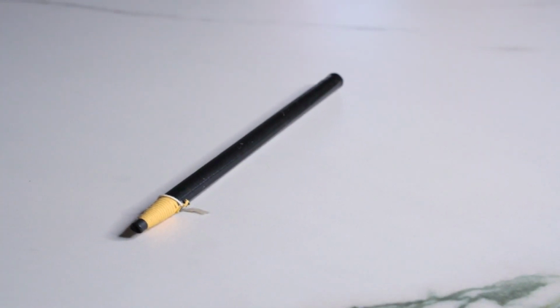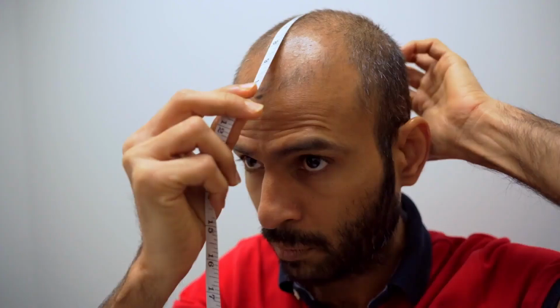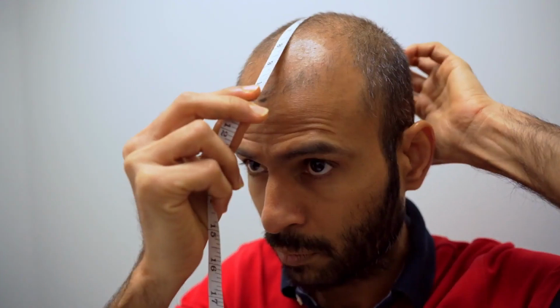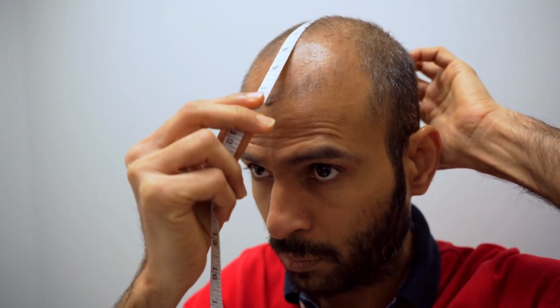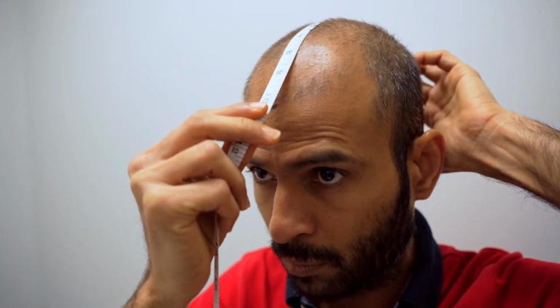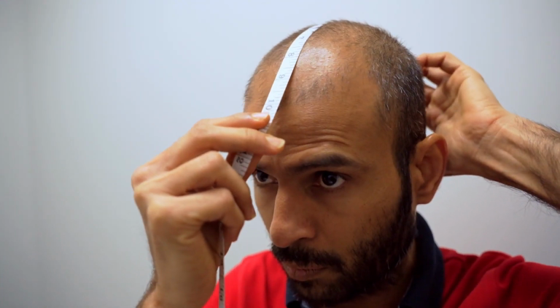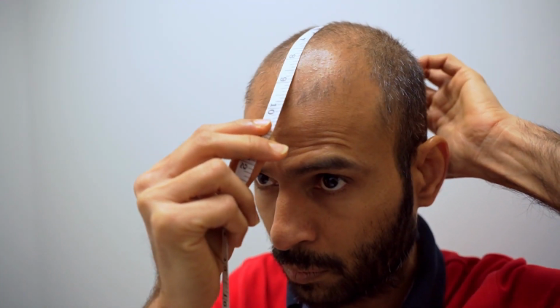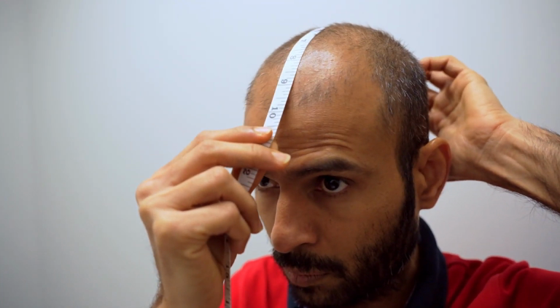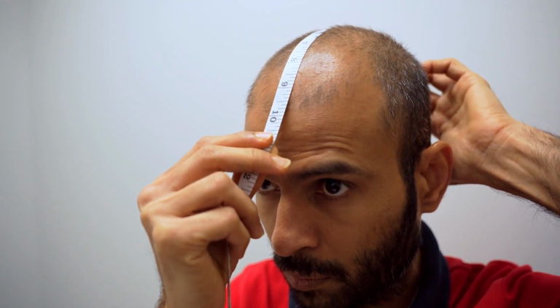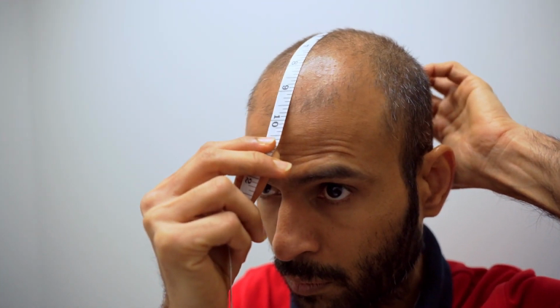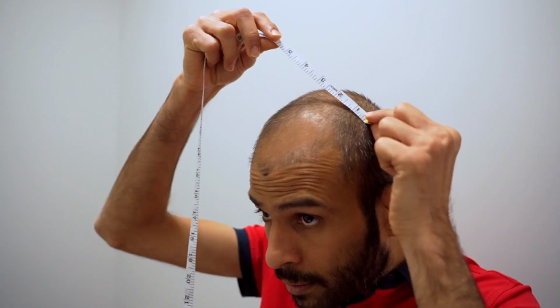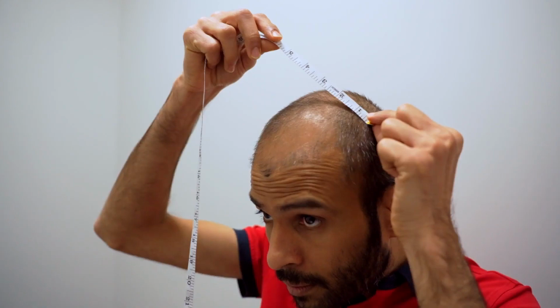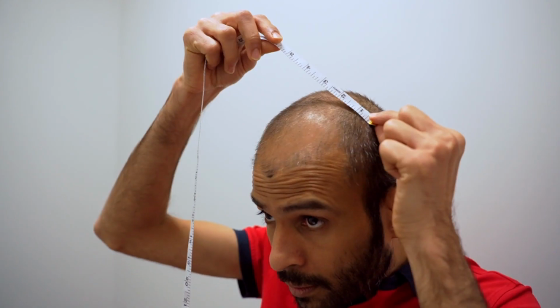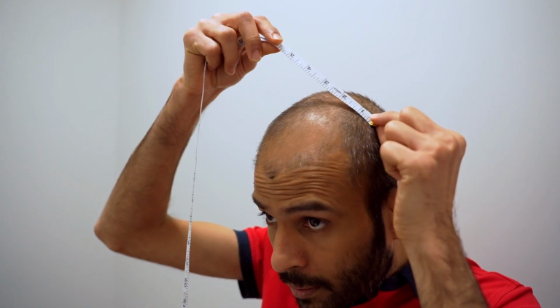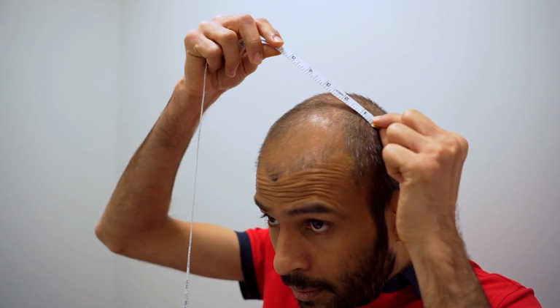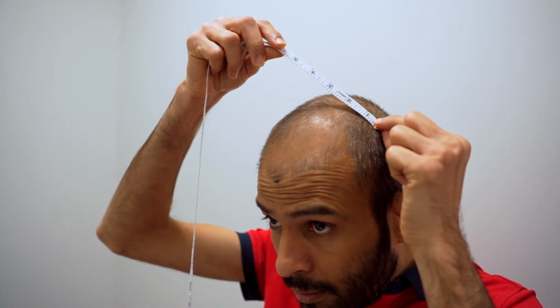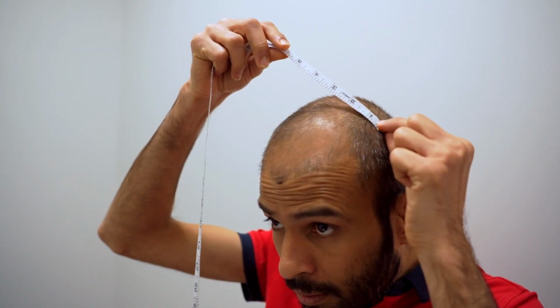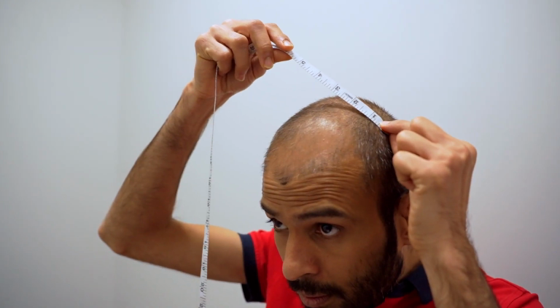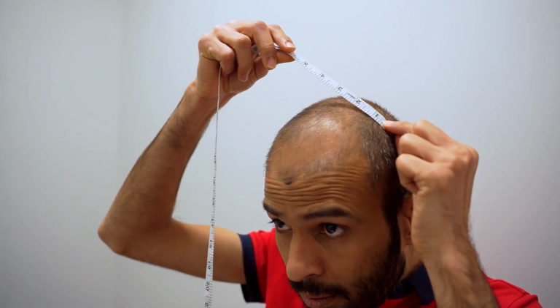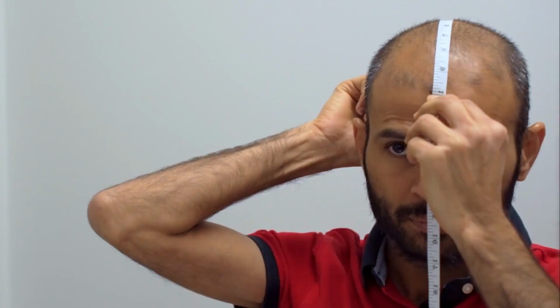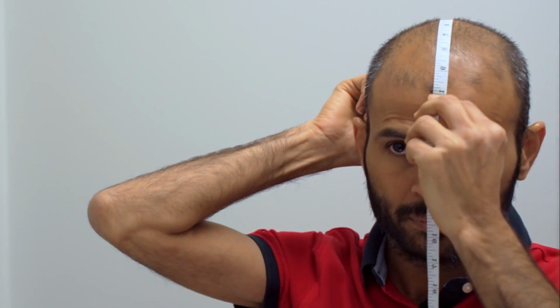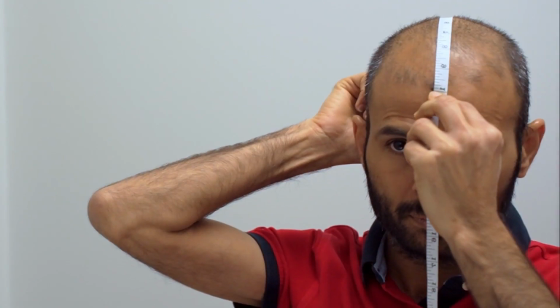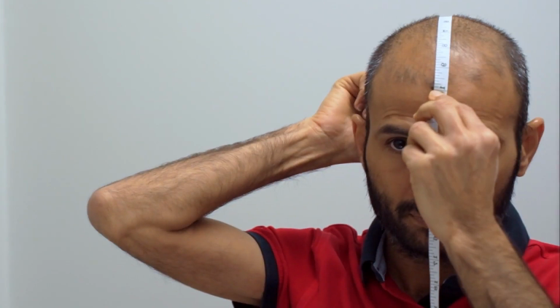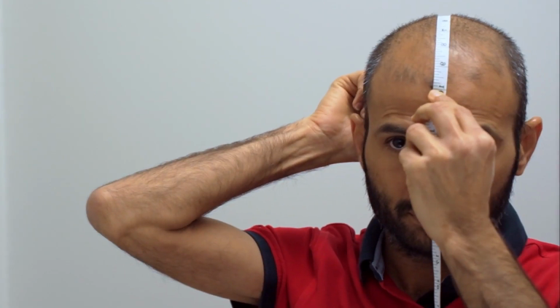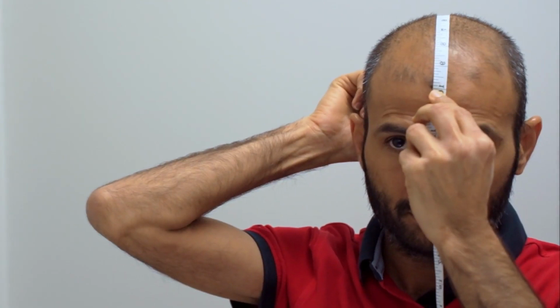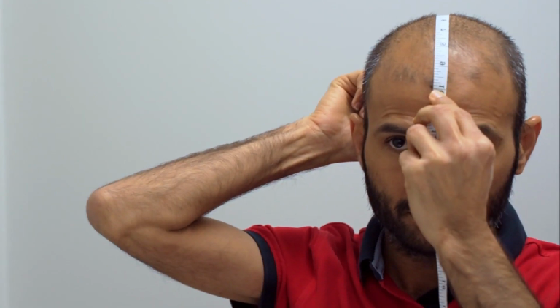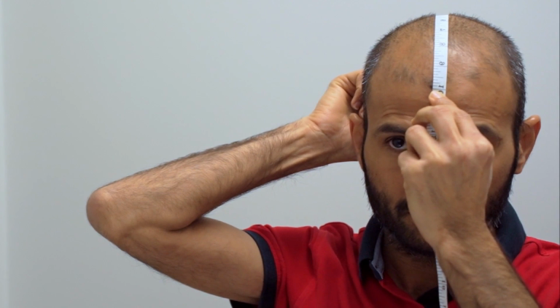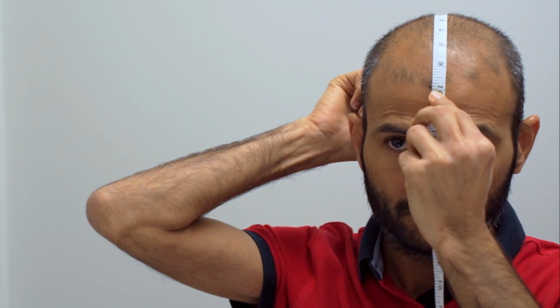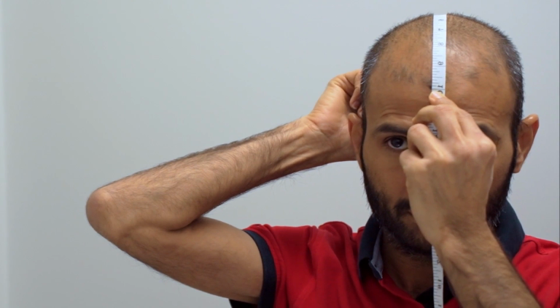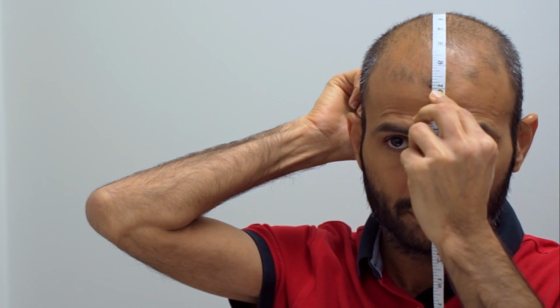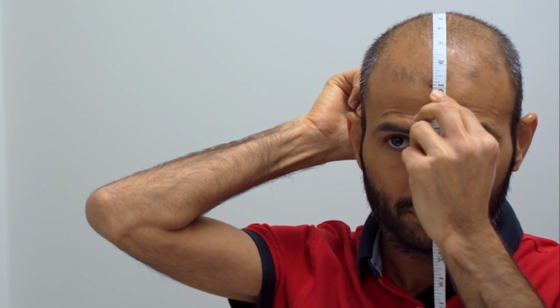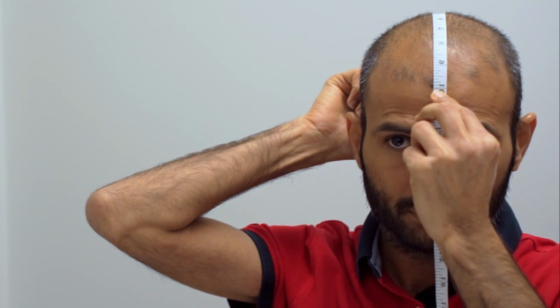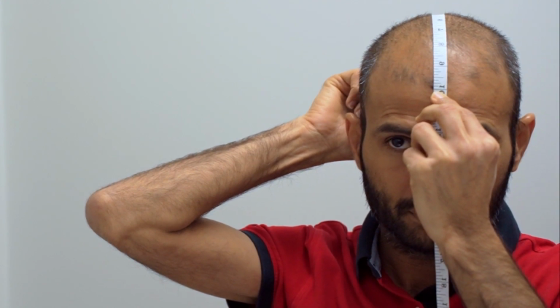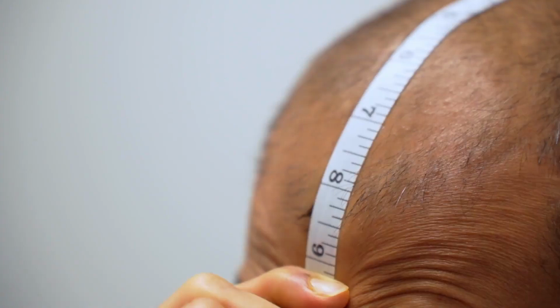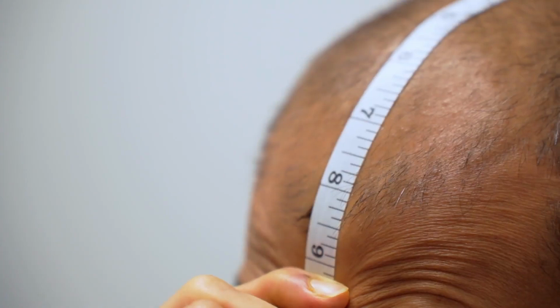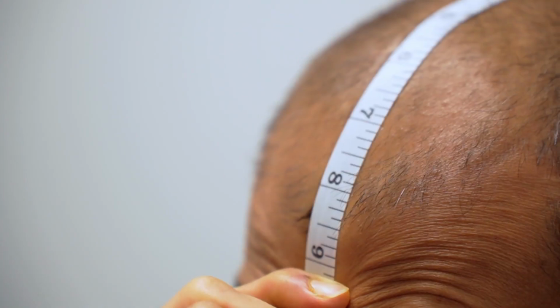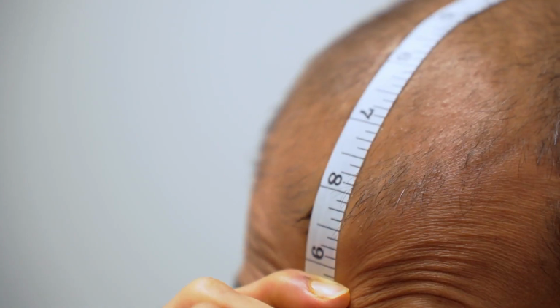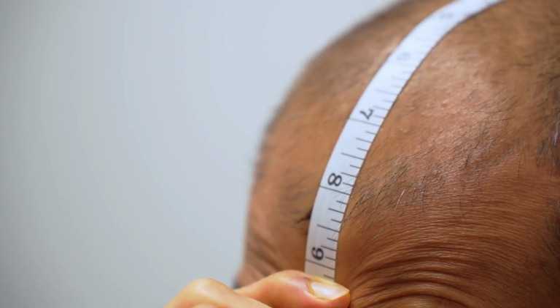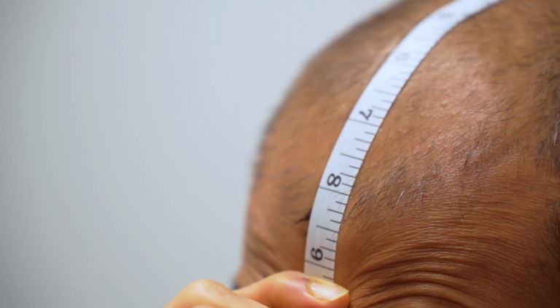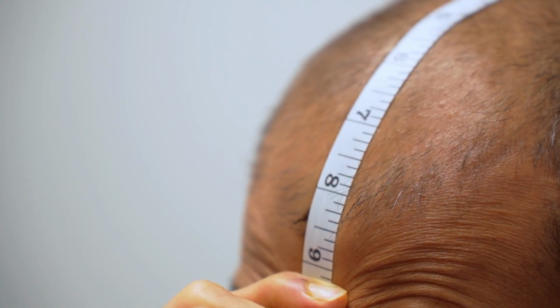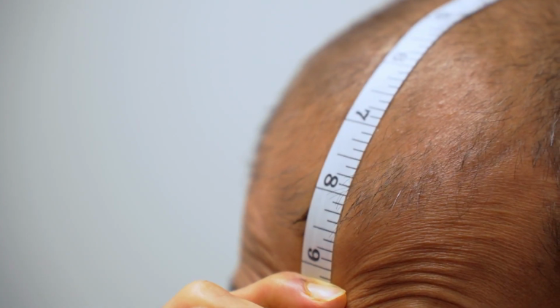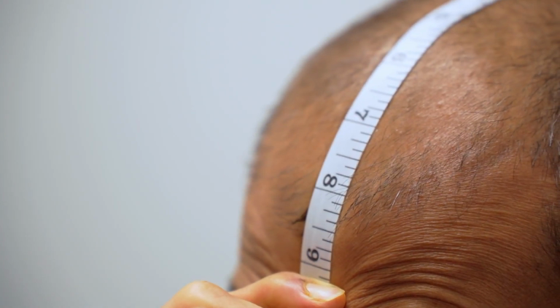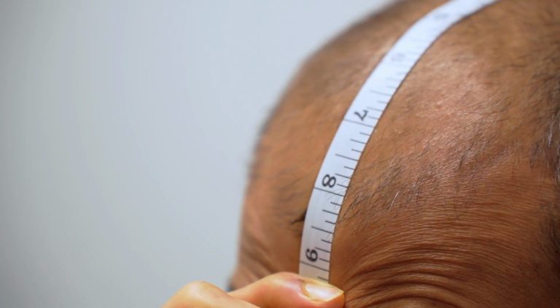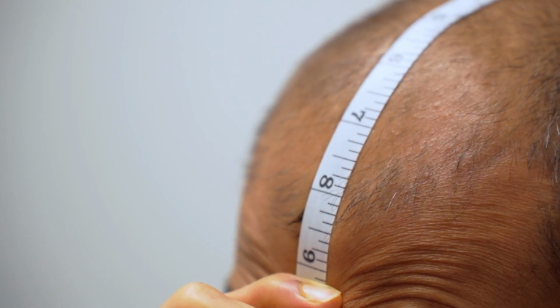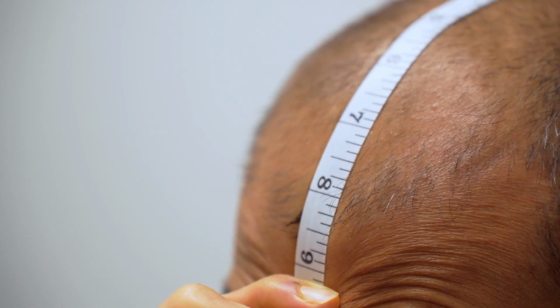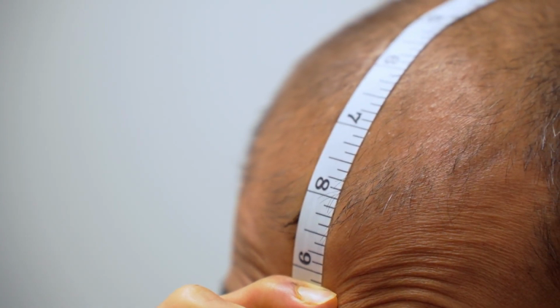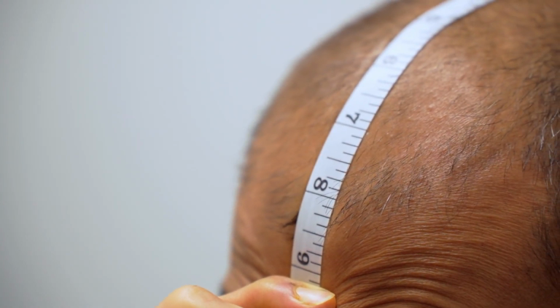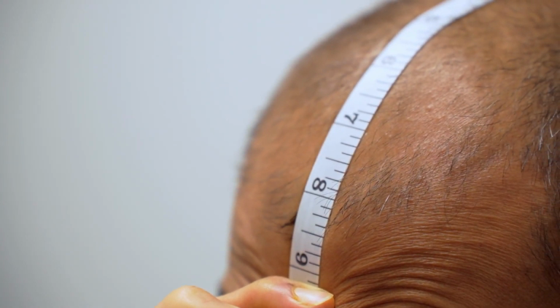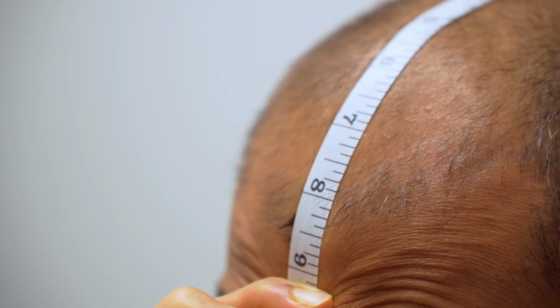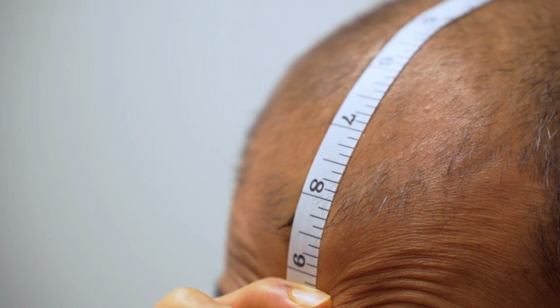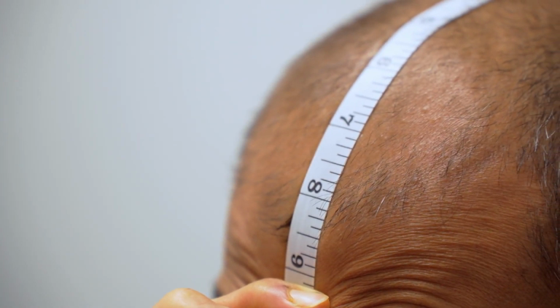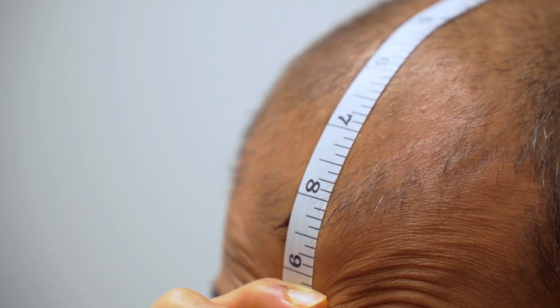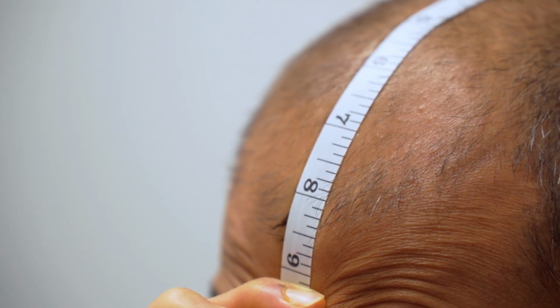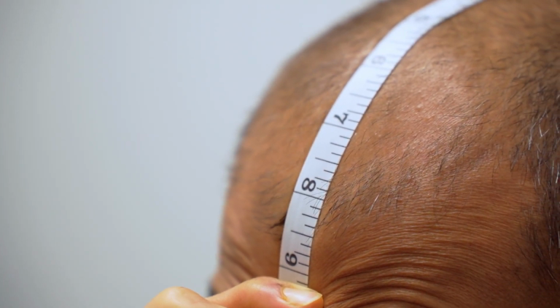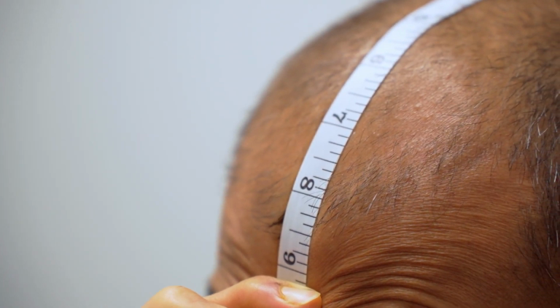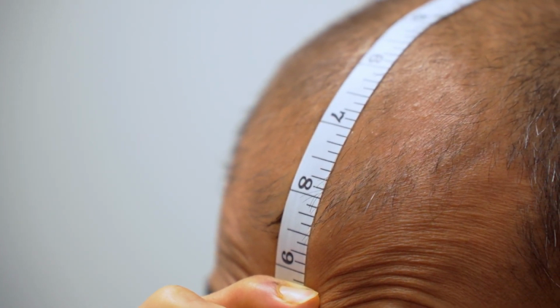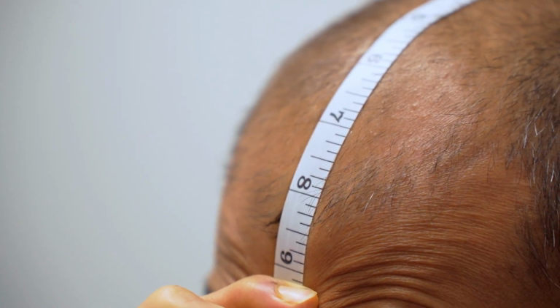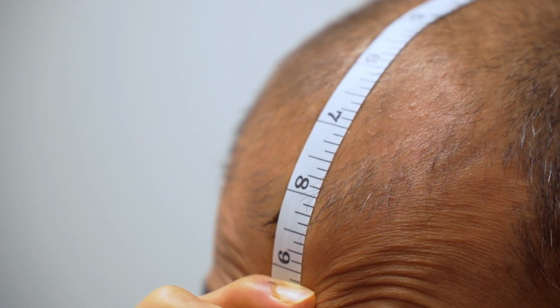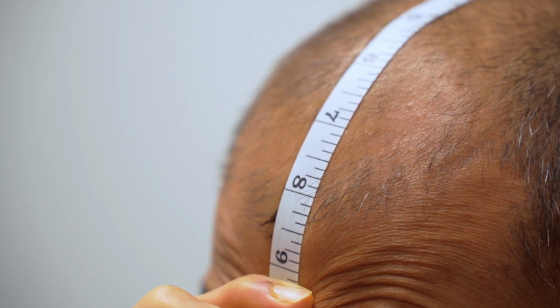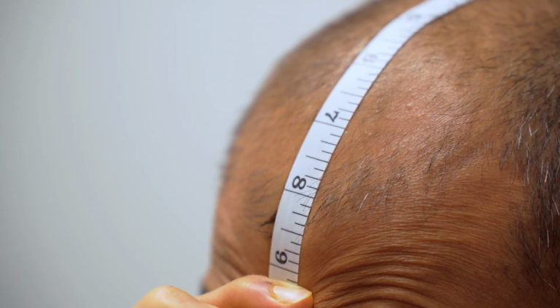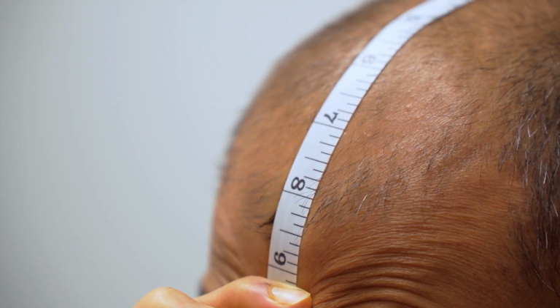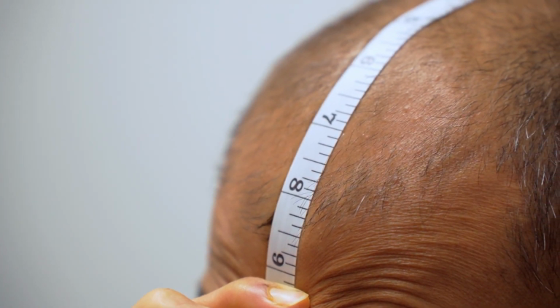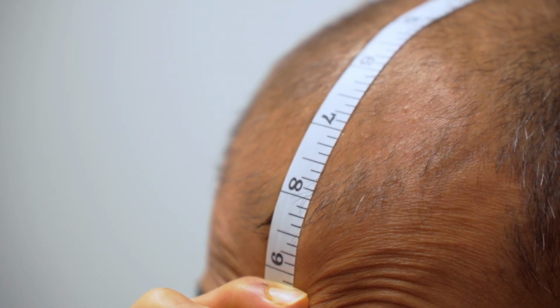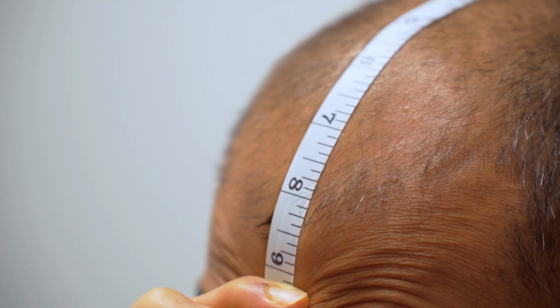We recommend taking multiple measurements to make sure your results are accurate. Extend the tape, but make sure you're not stretching it. This is crucial to ensuring accurate numbers.